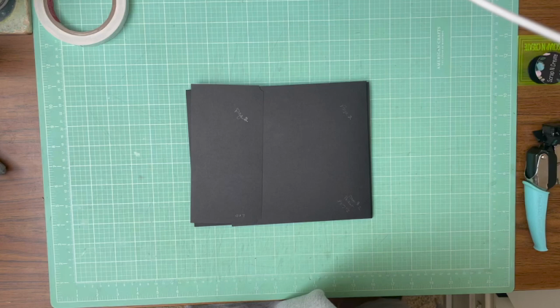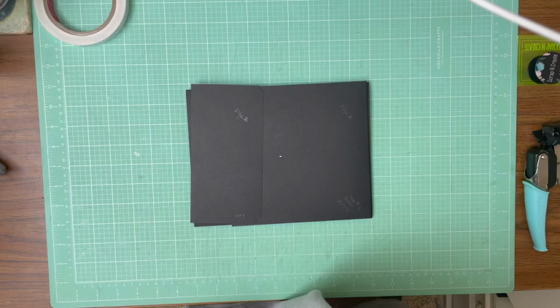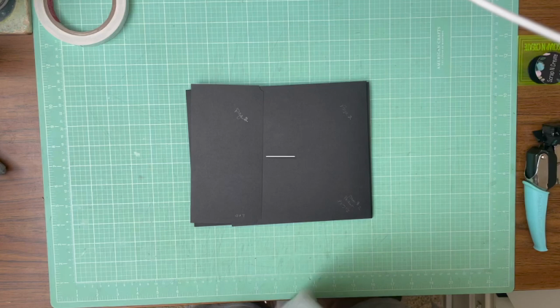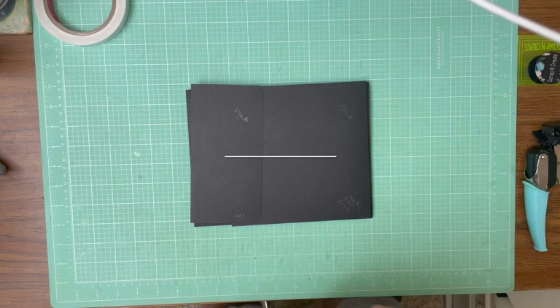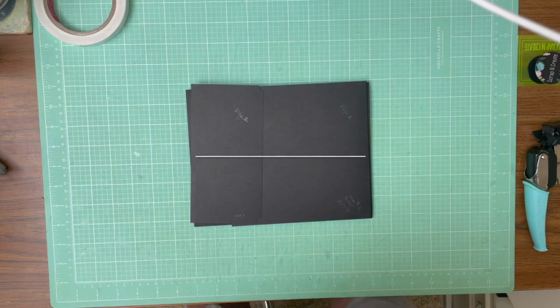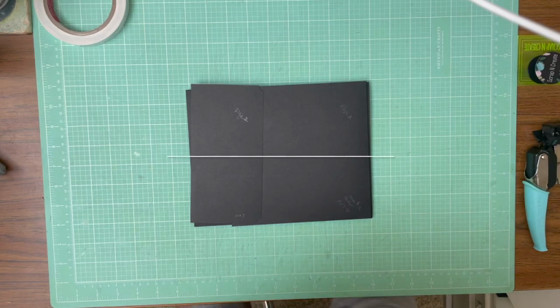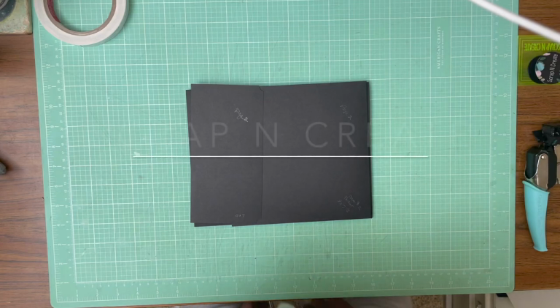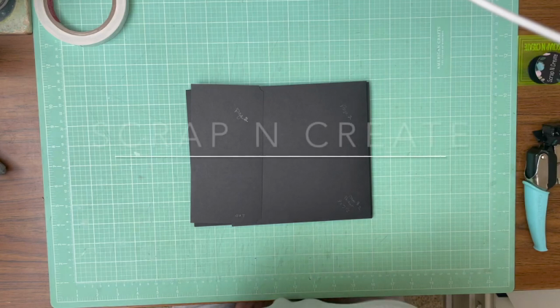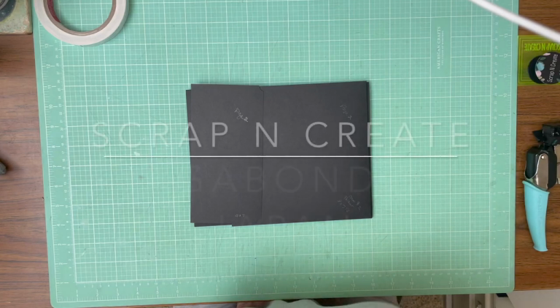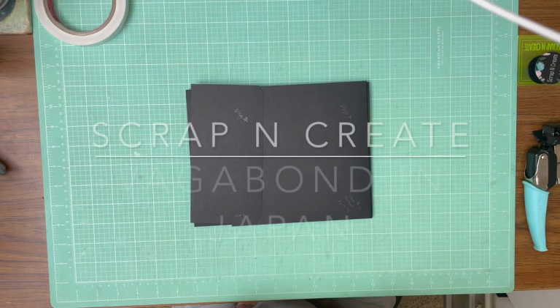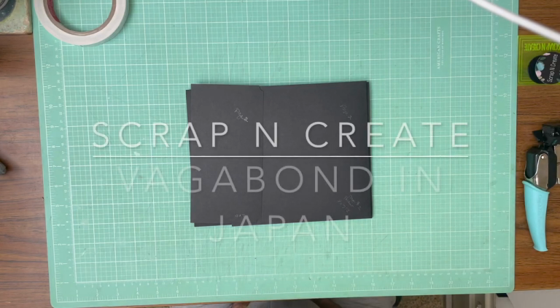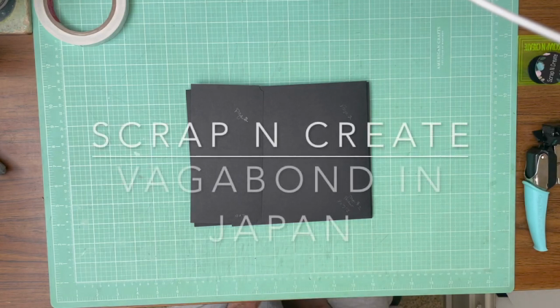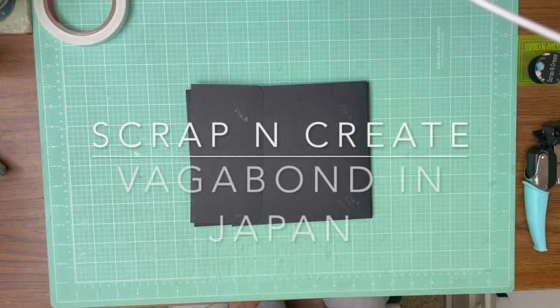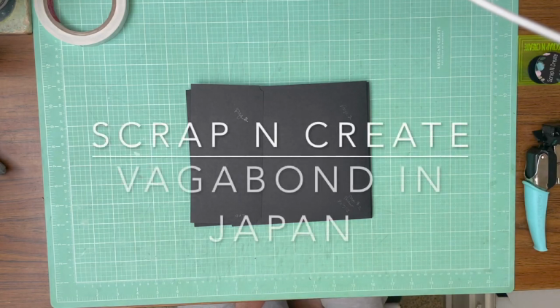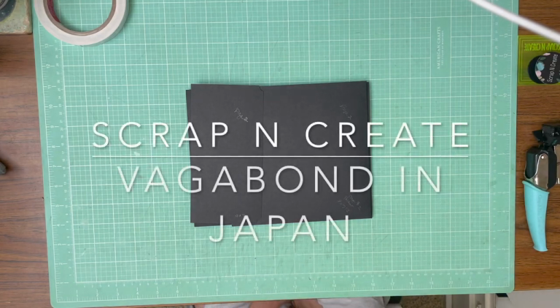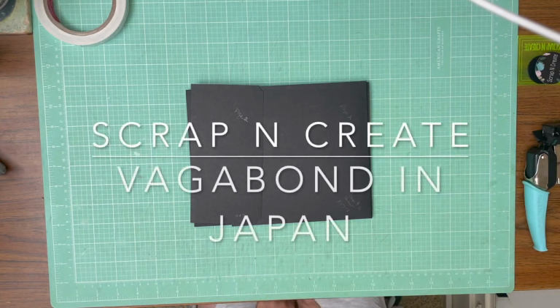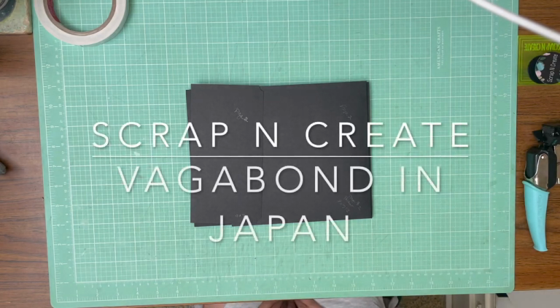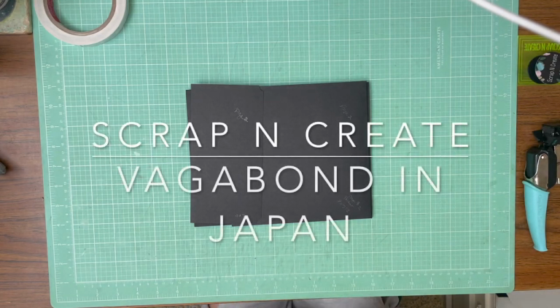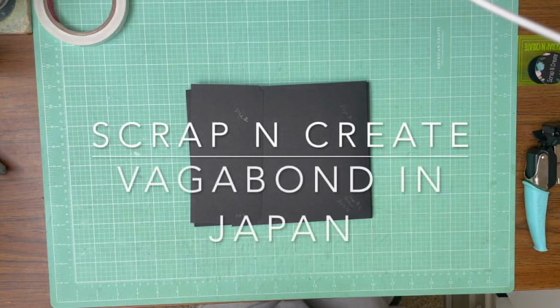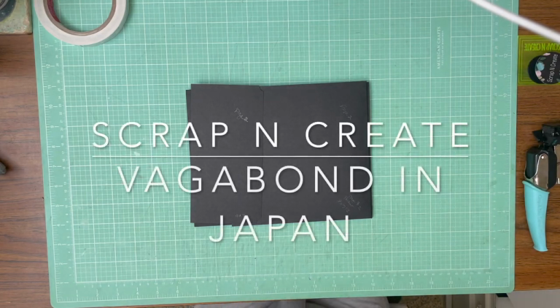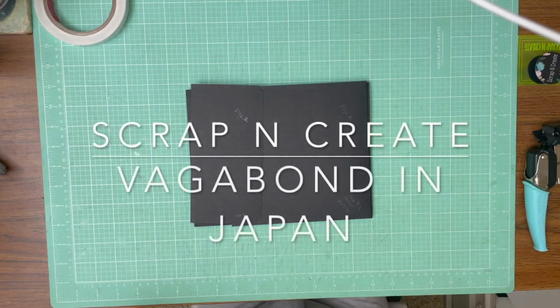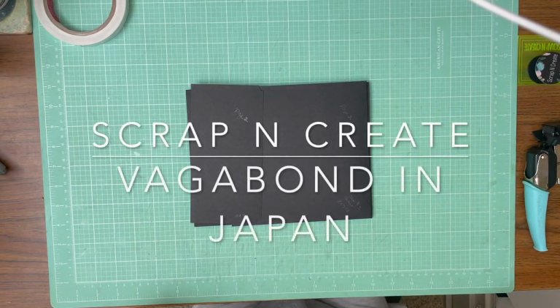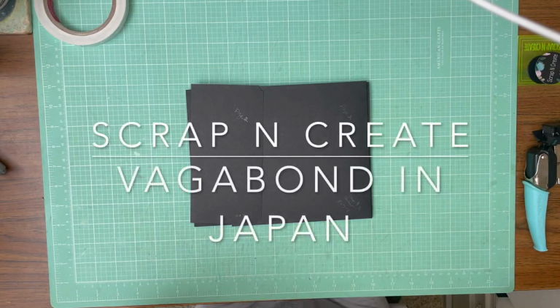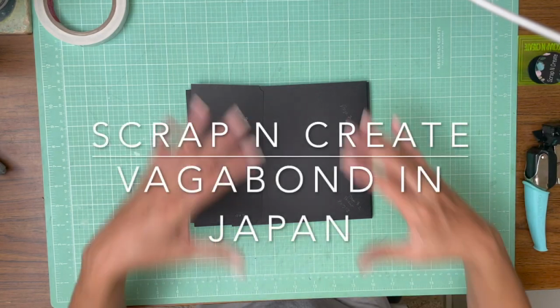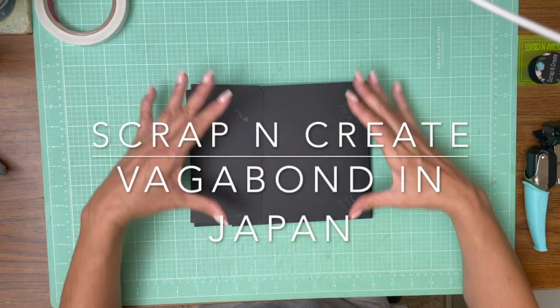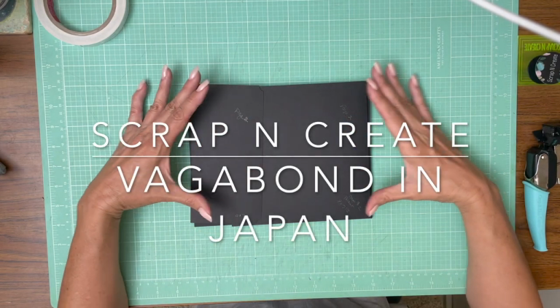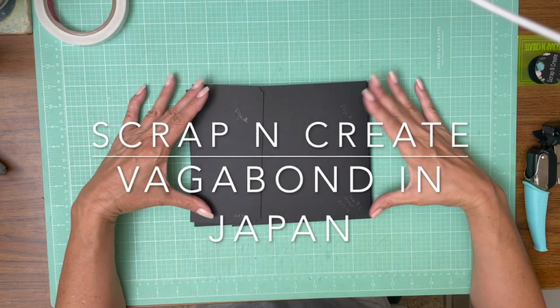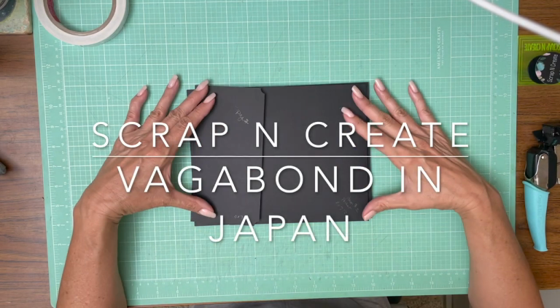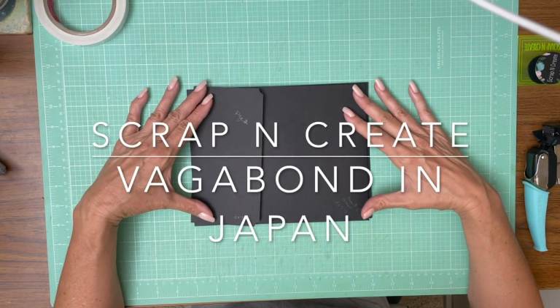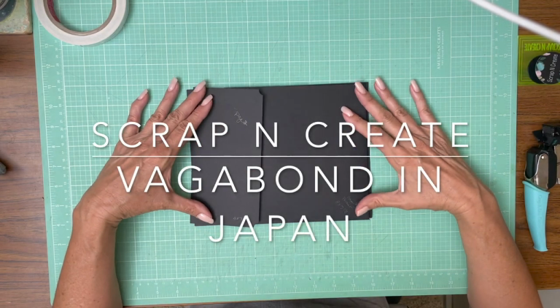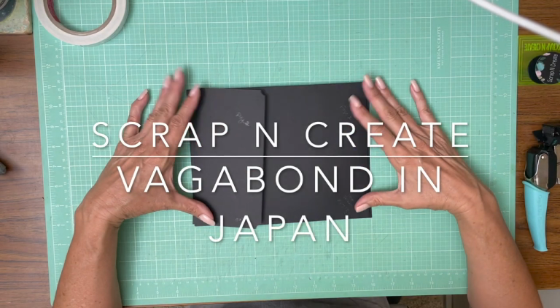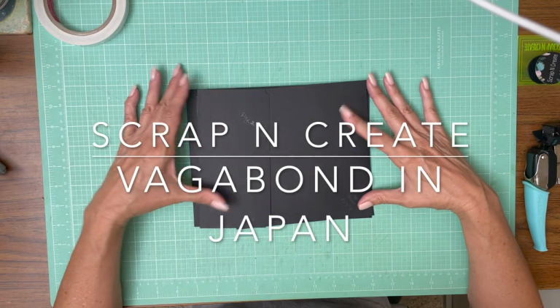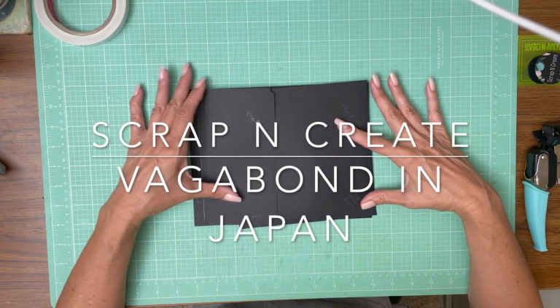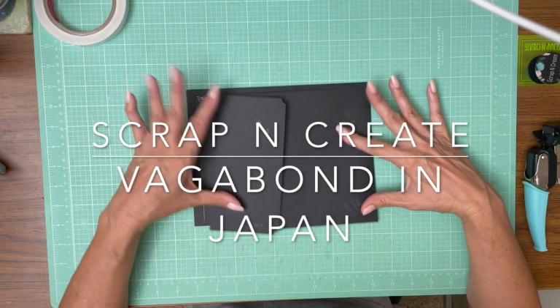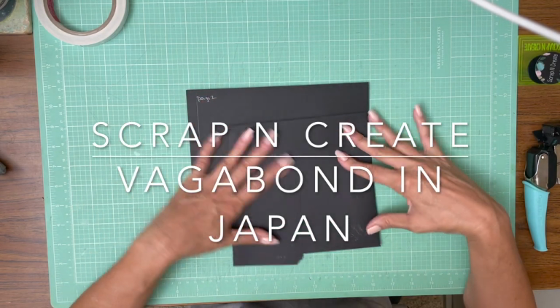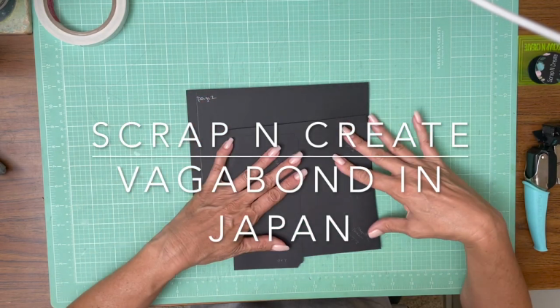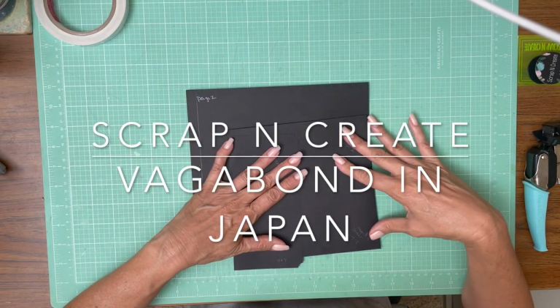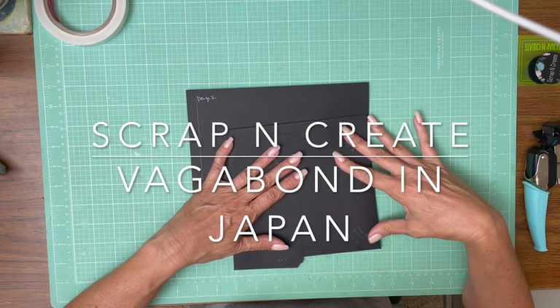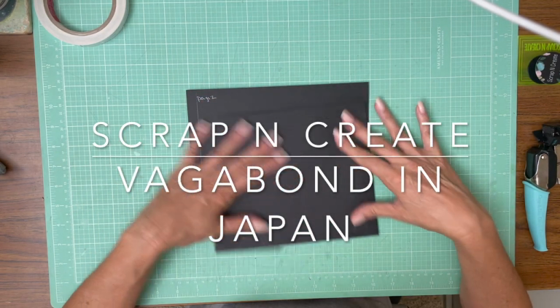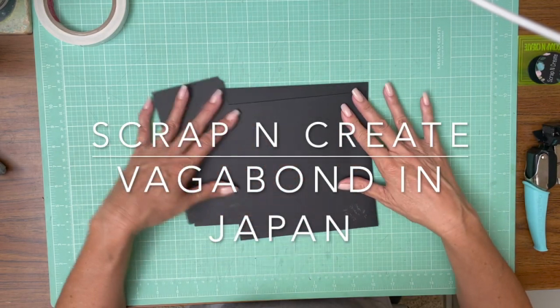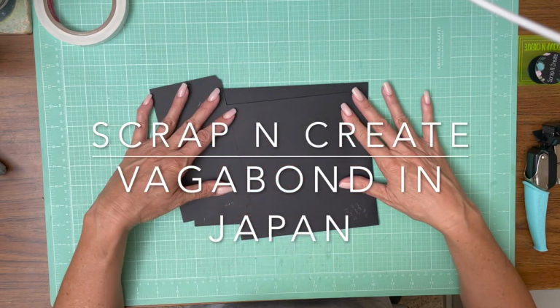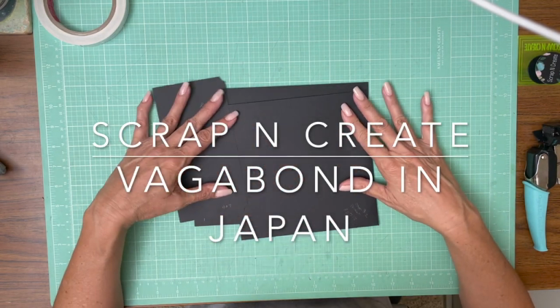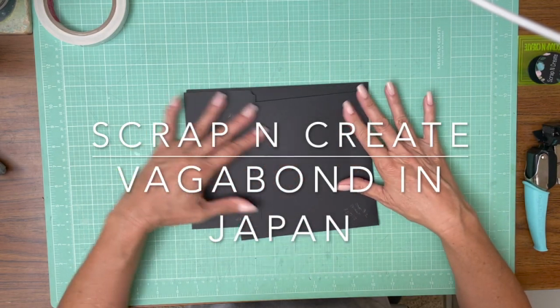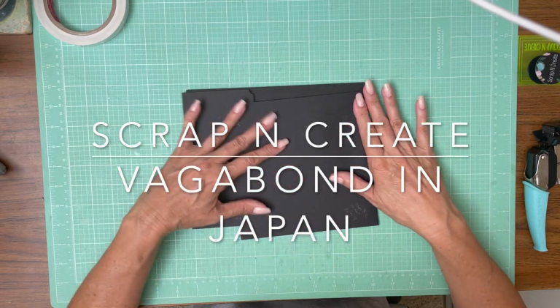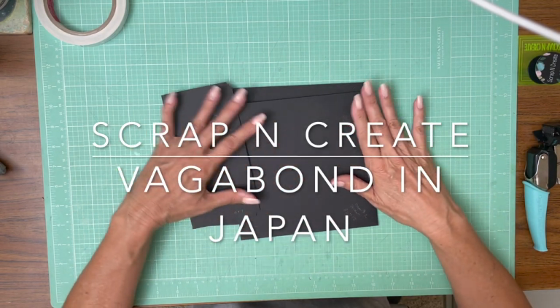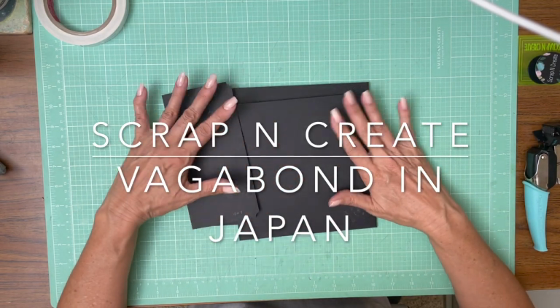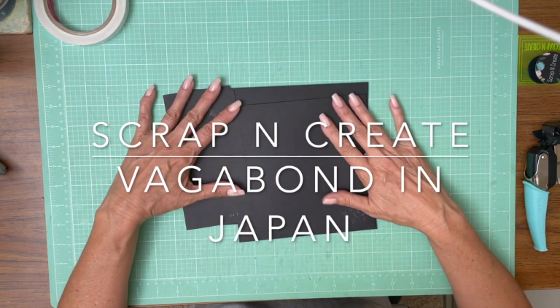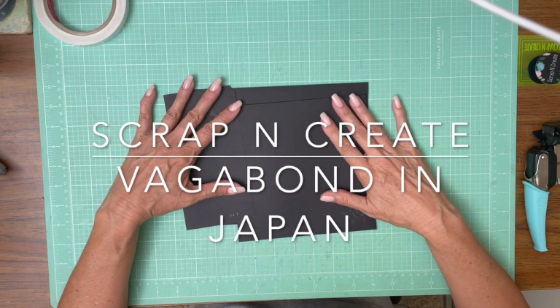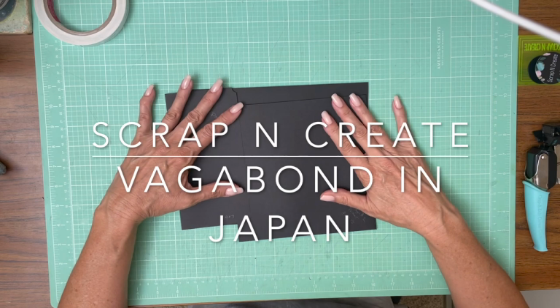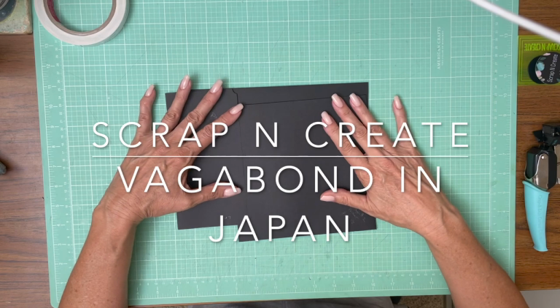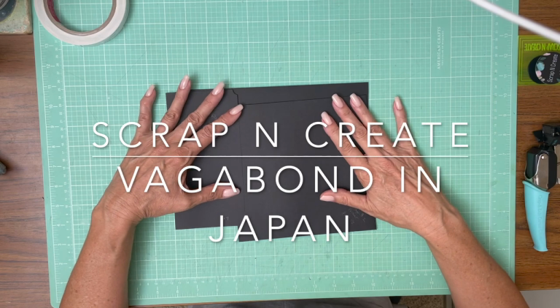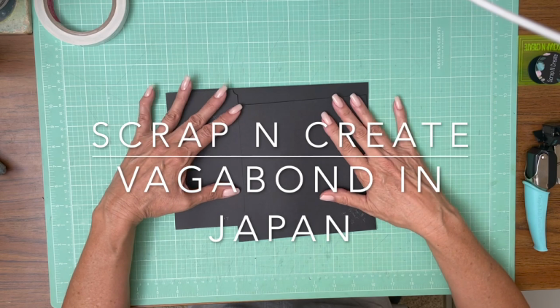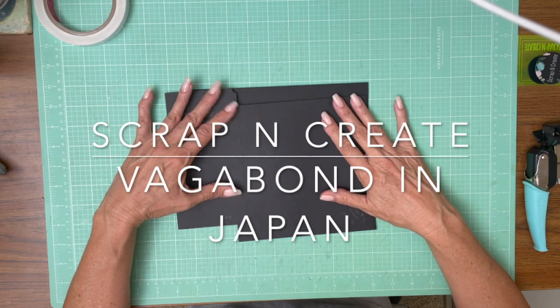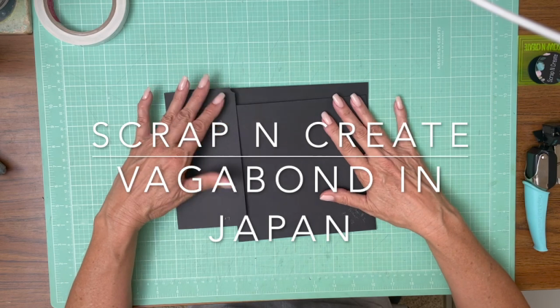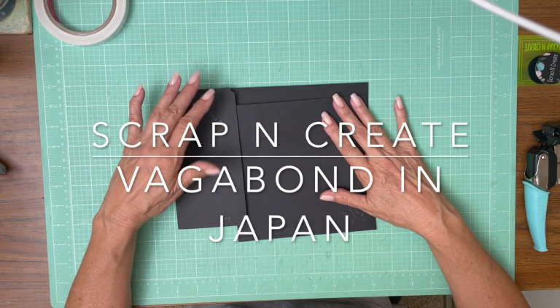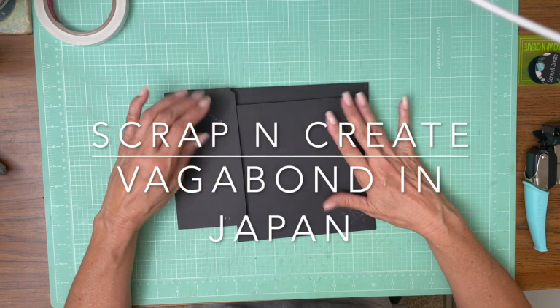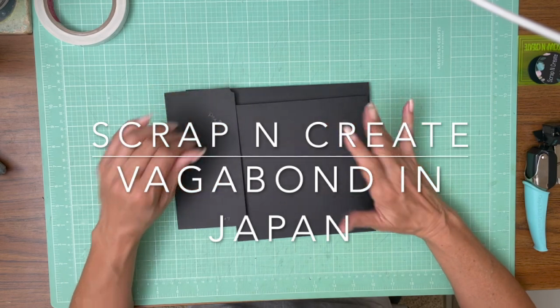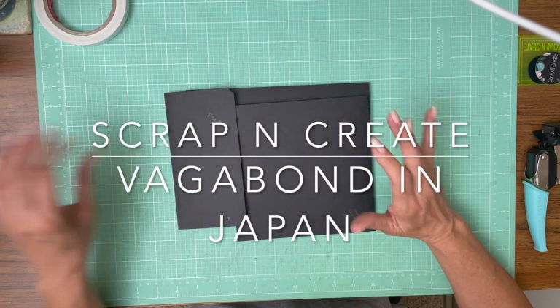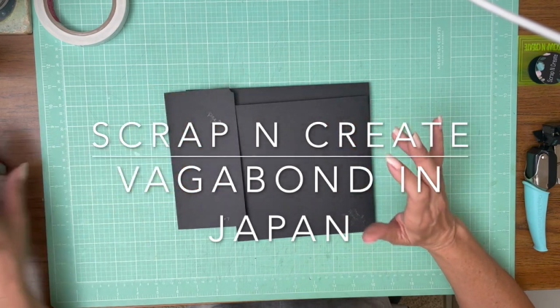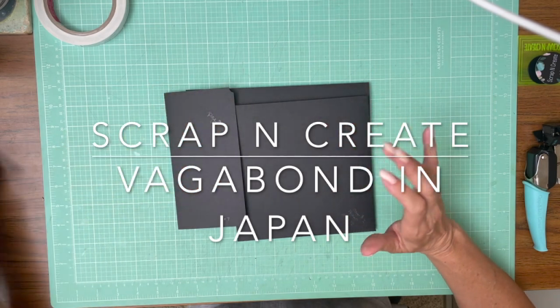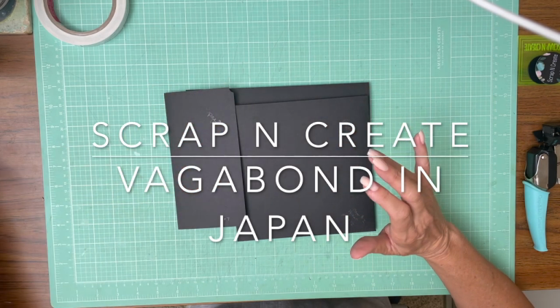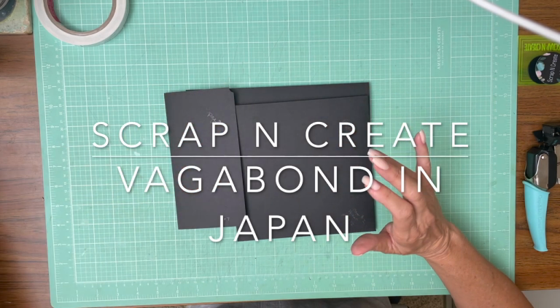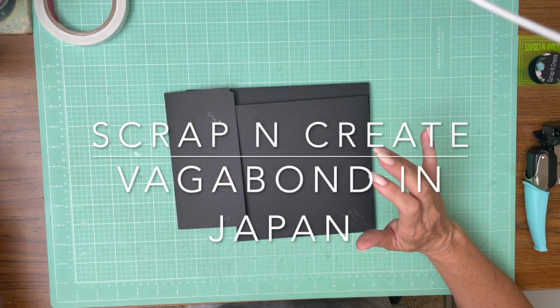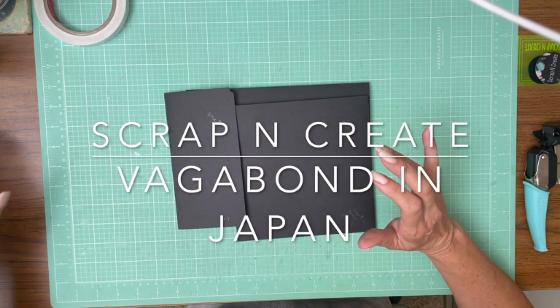Hey everyone, it's Daphne from Scrap and Create. We're working on page two of Vagabond in Japan.